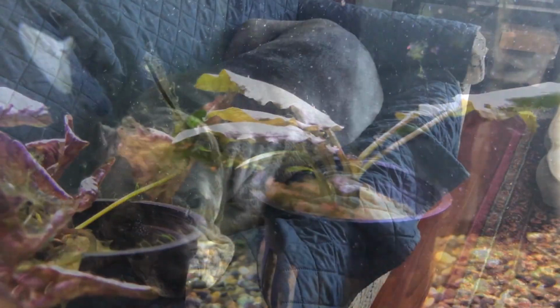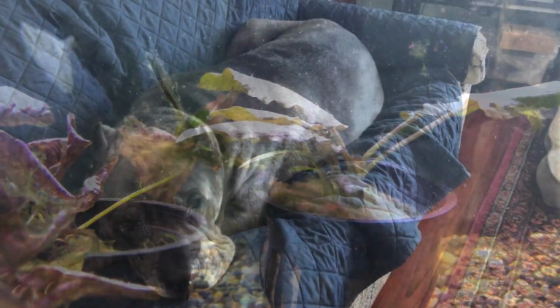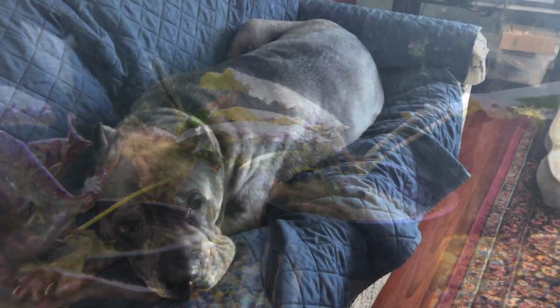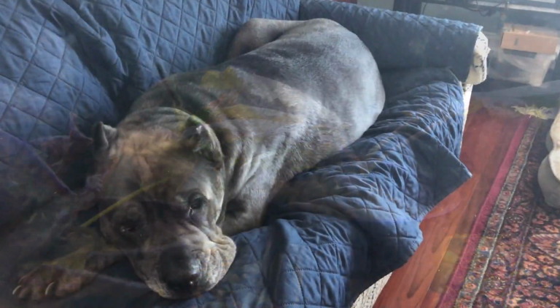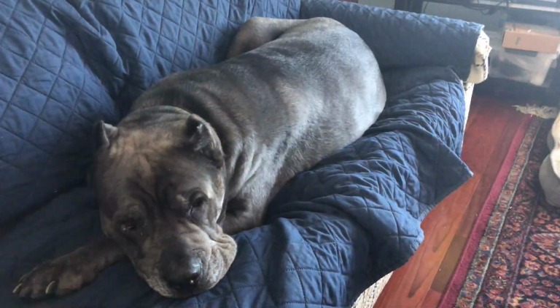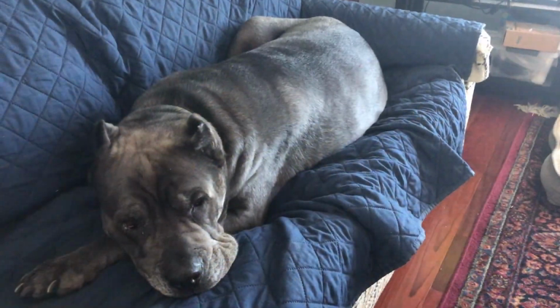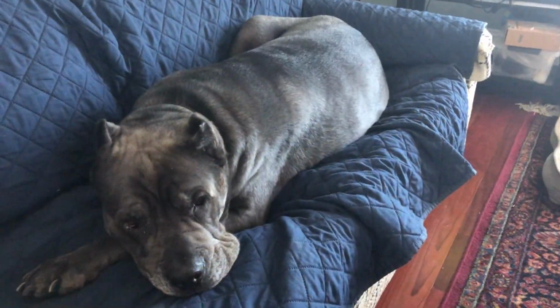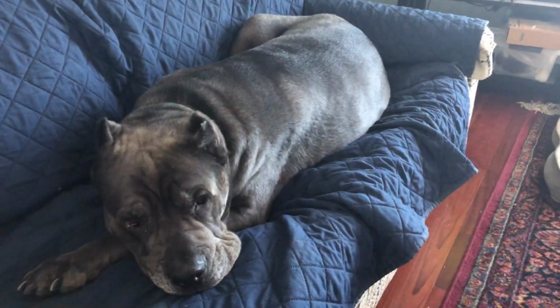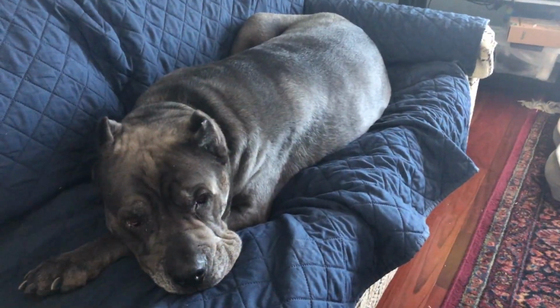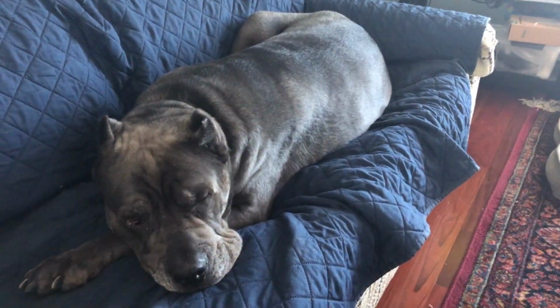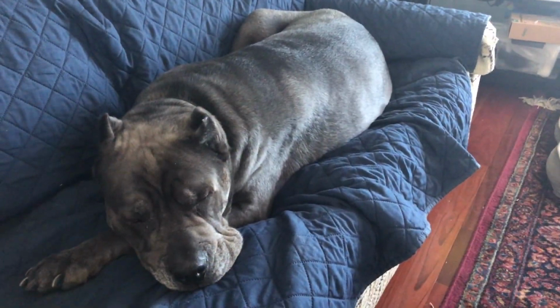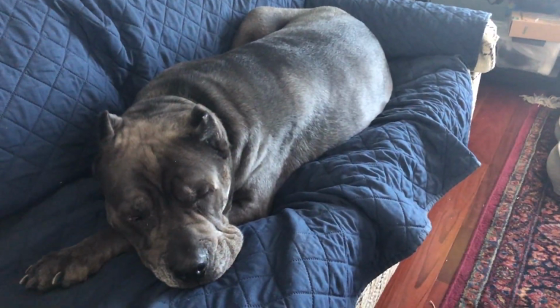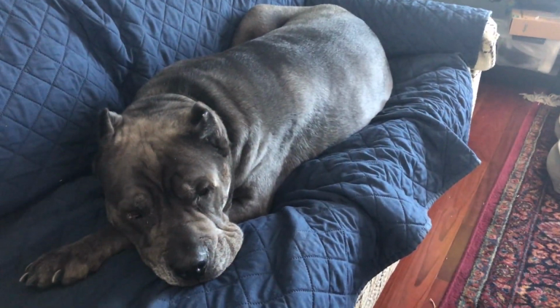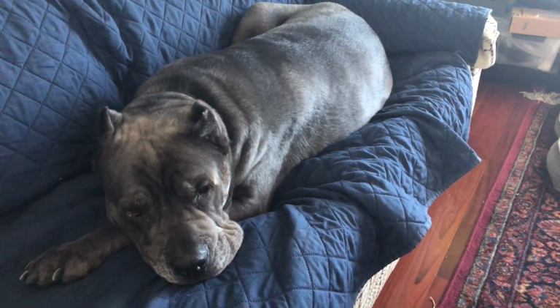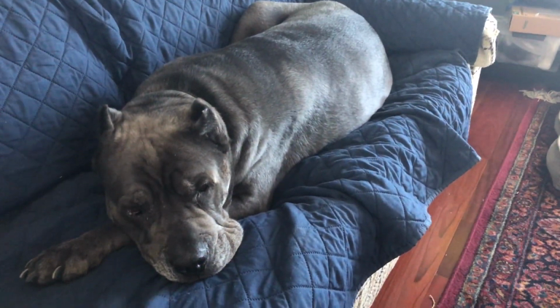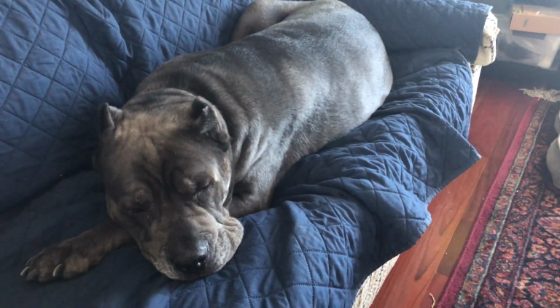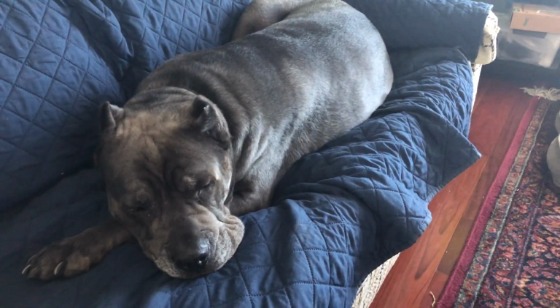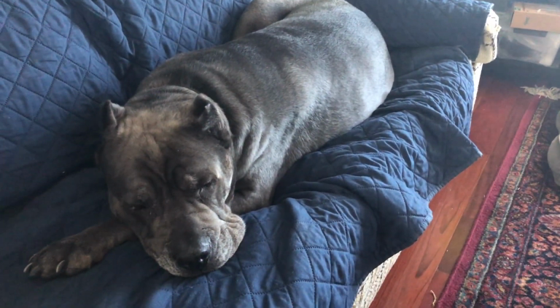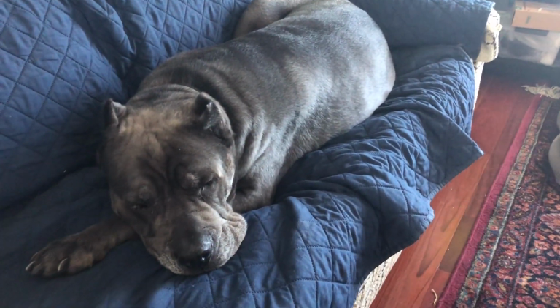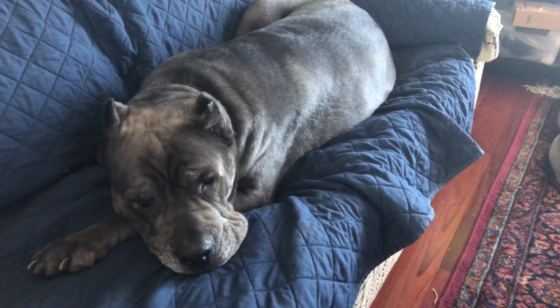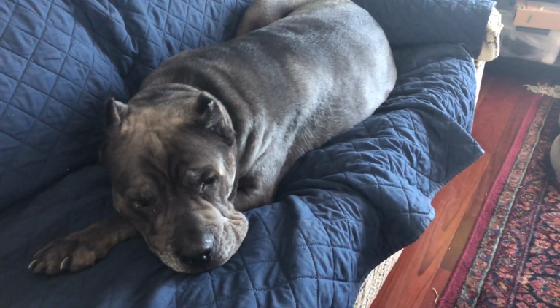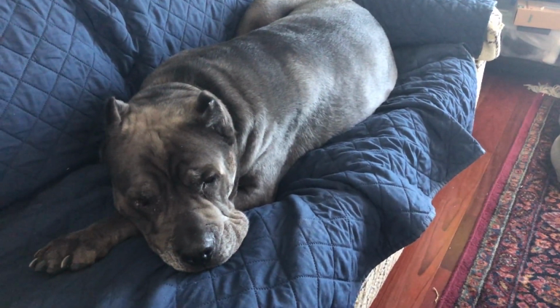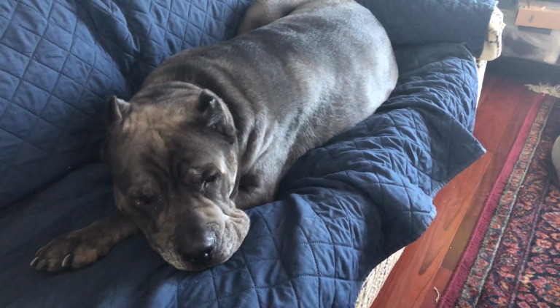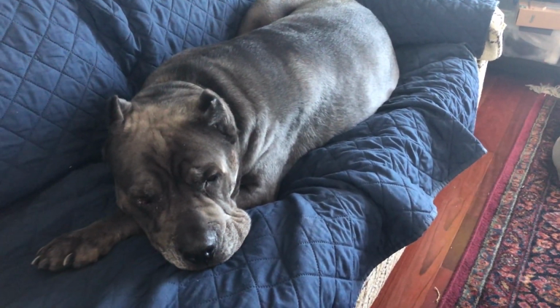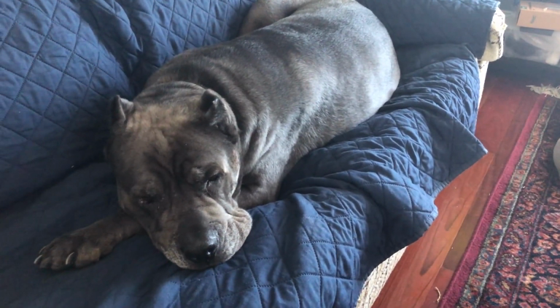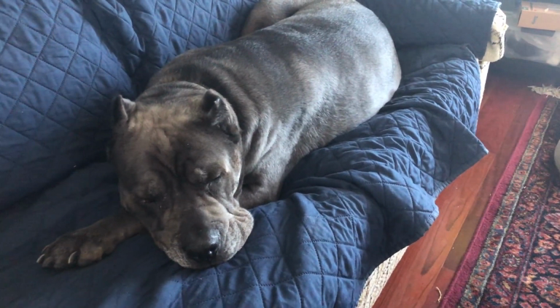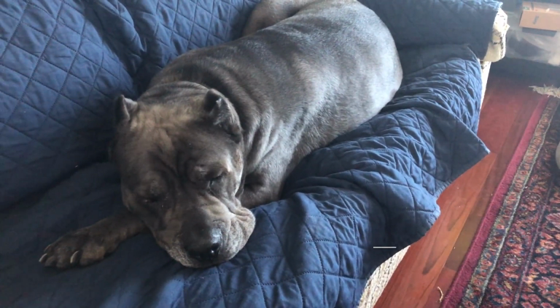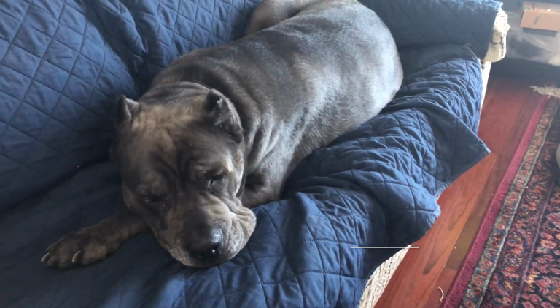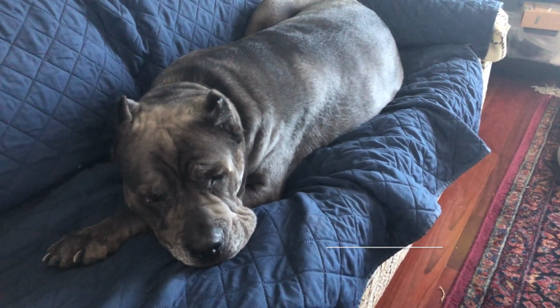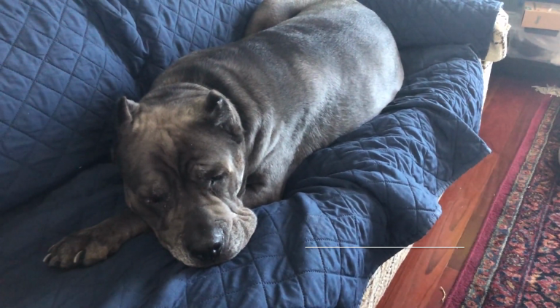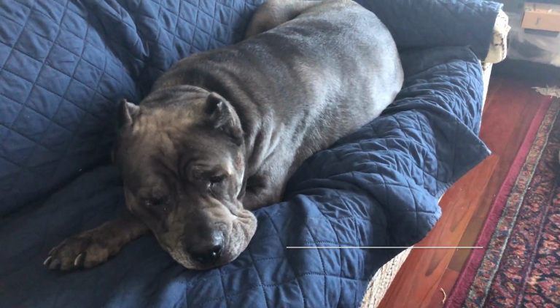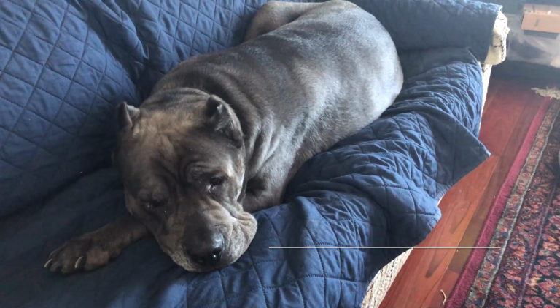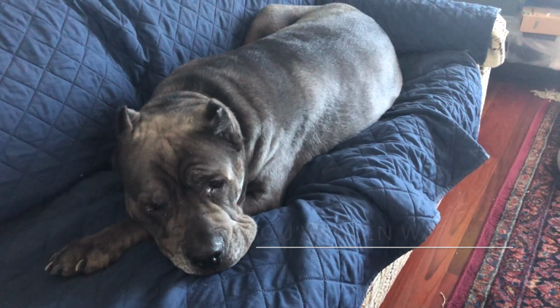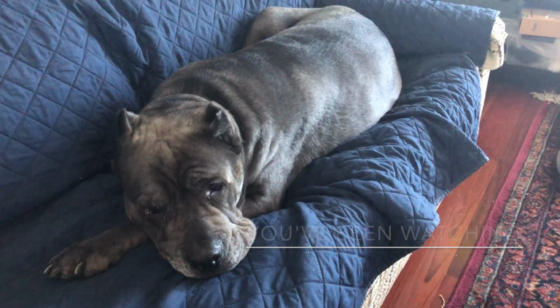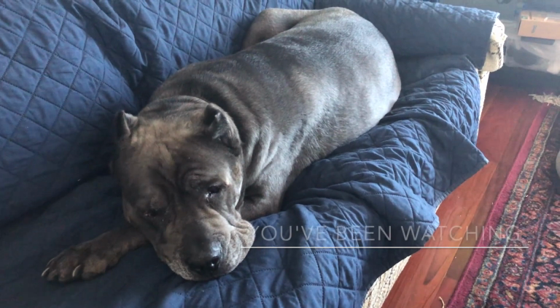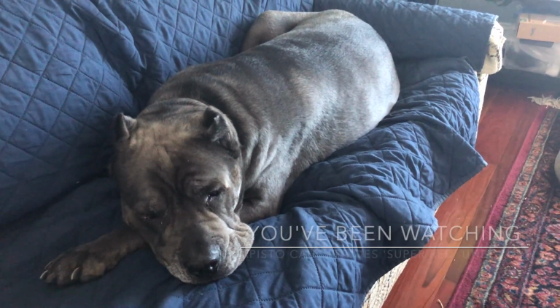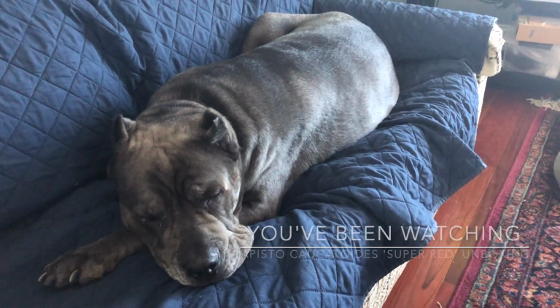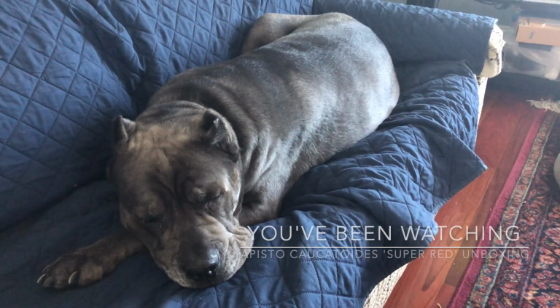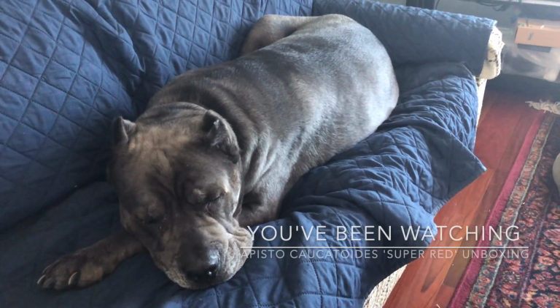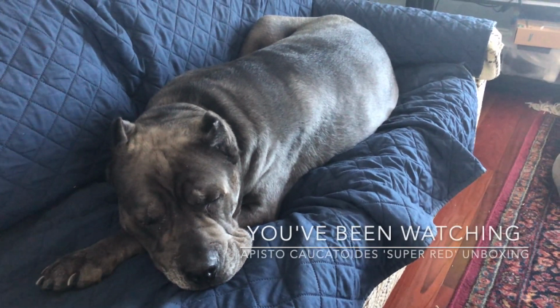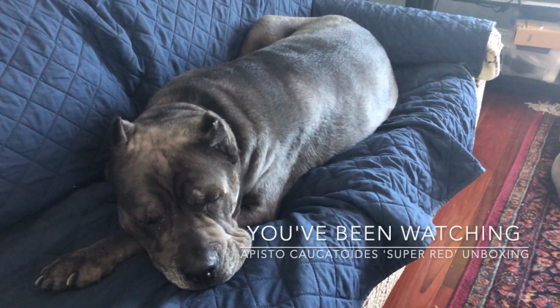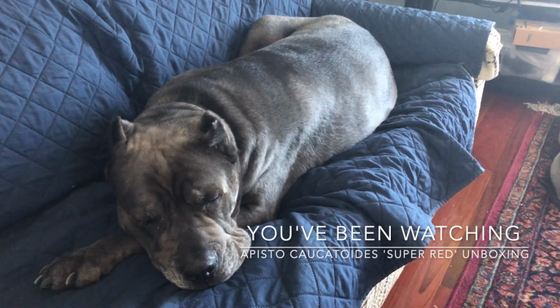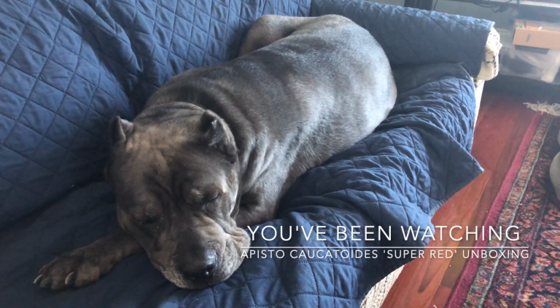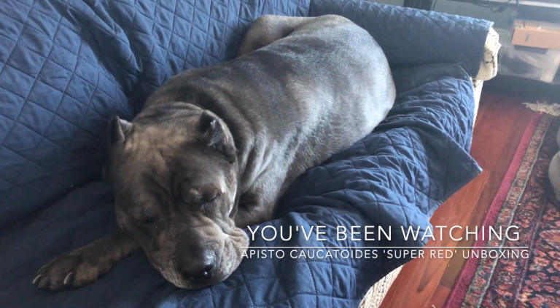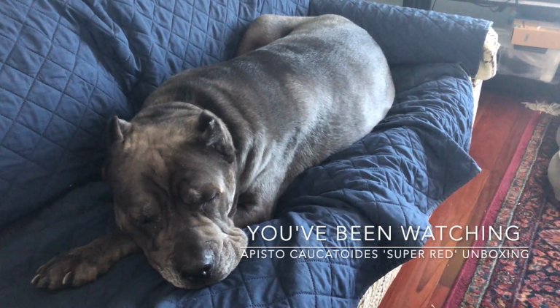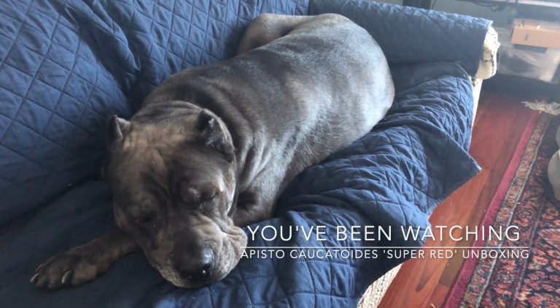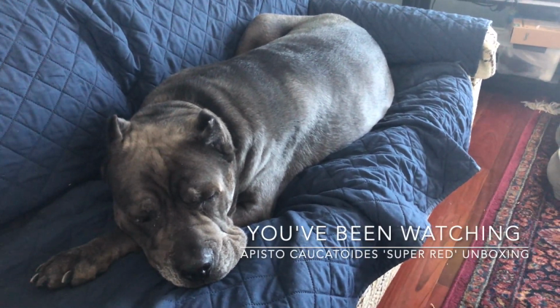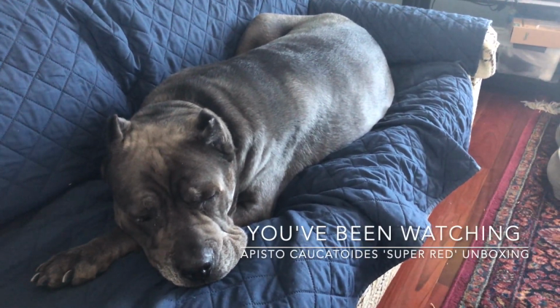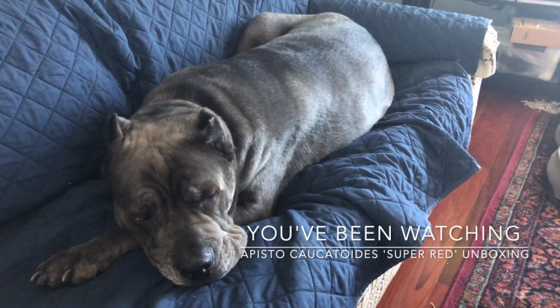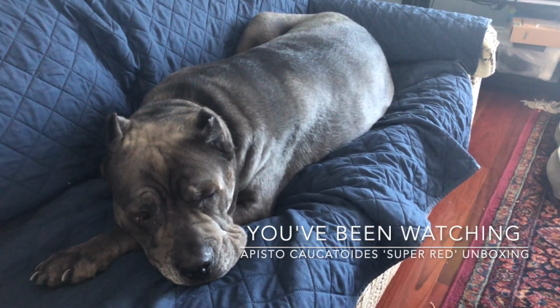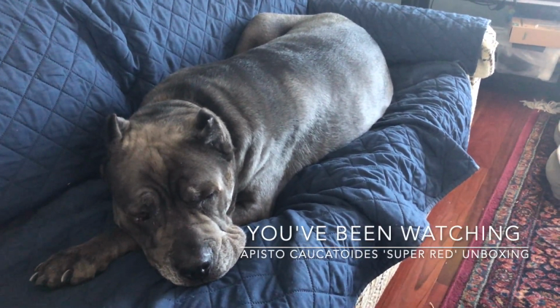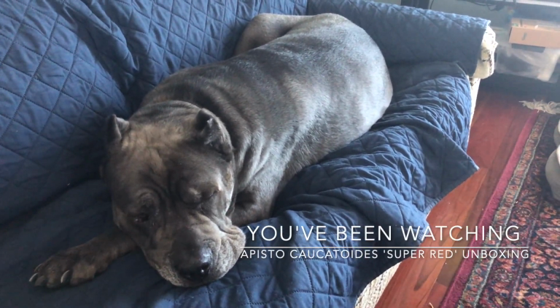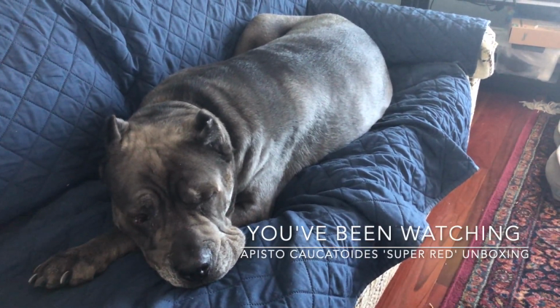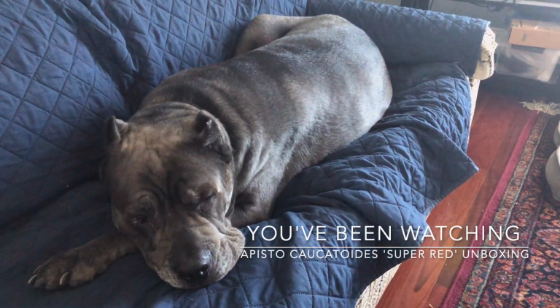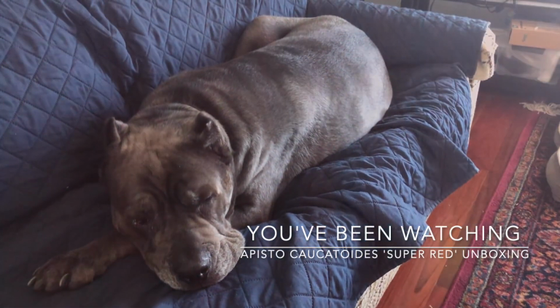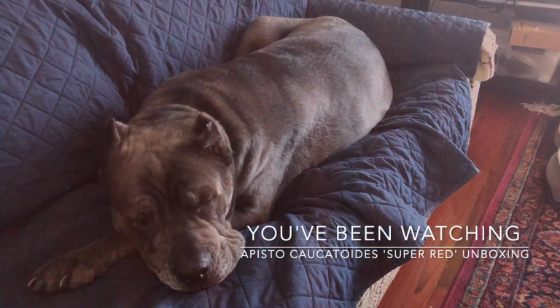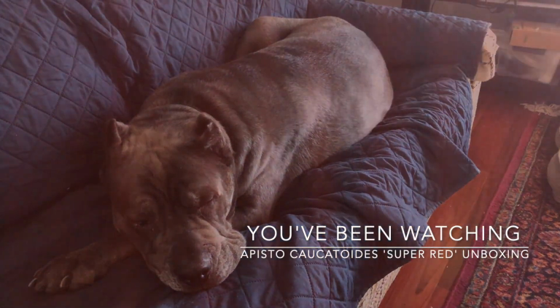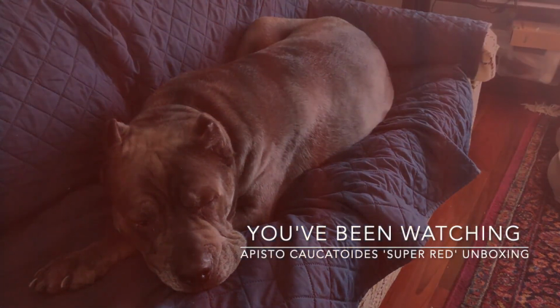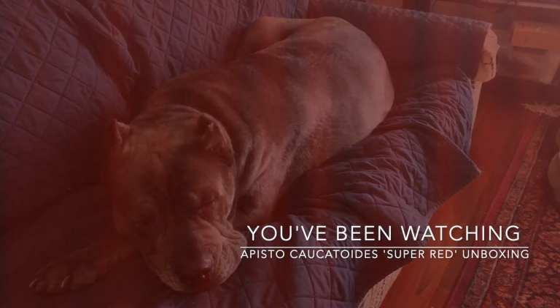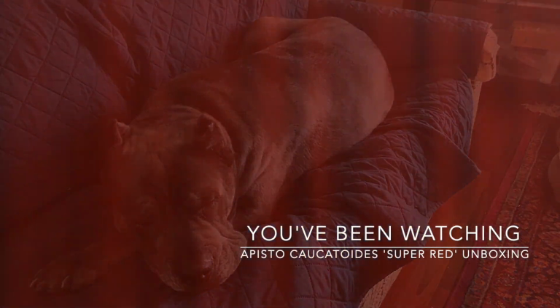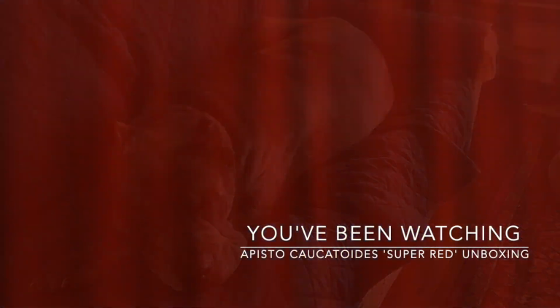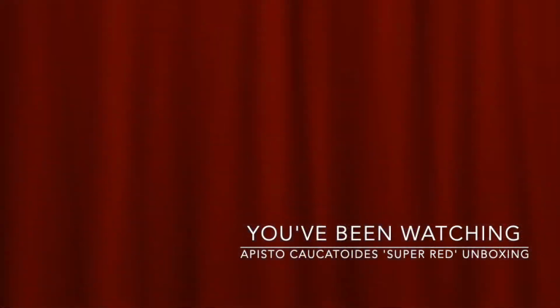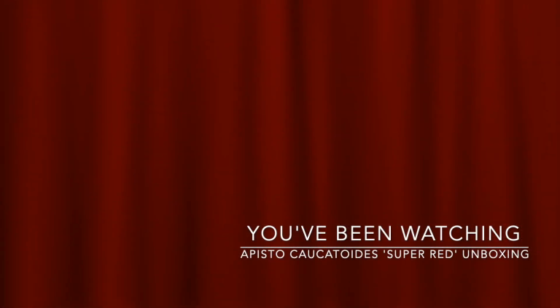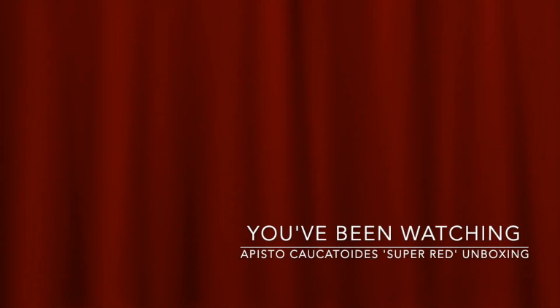And as always, my video productions are supervised by Captain Henry Morgan, who's going to go back to sleep. Thanks for watching.